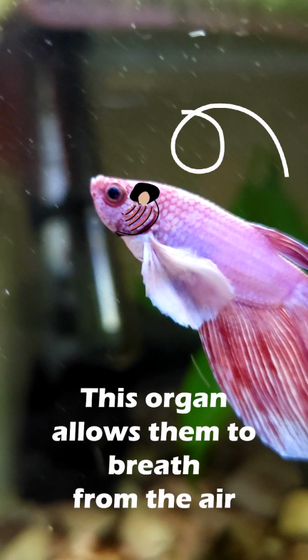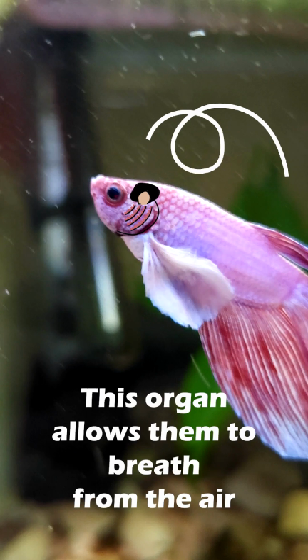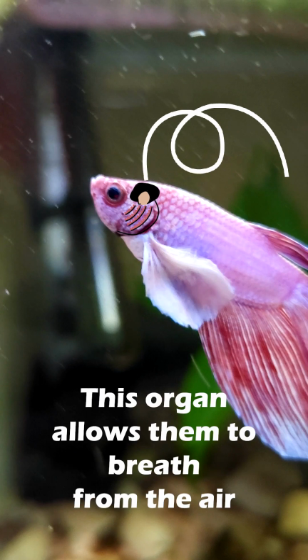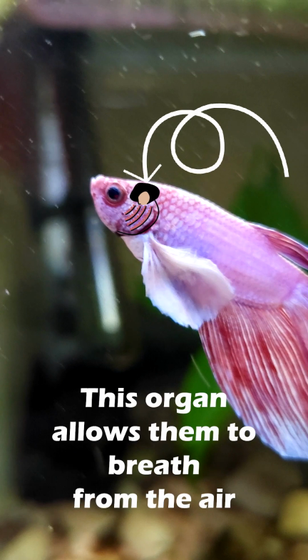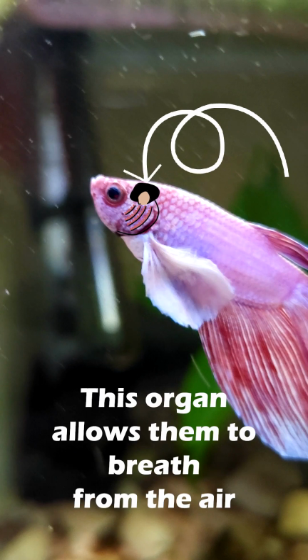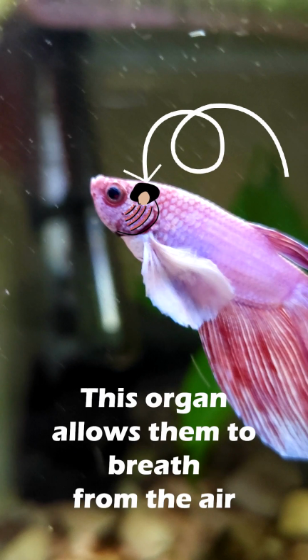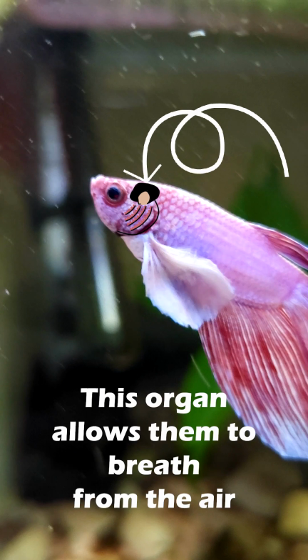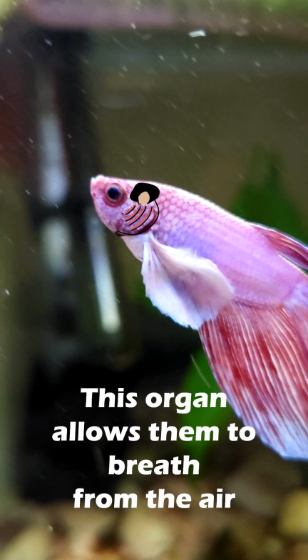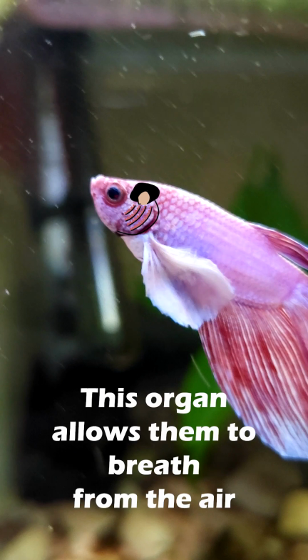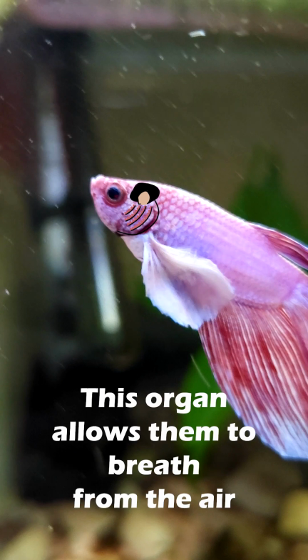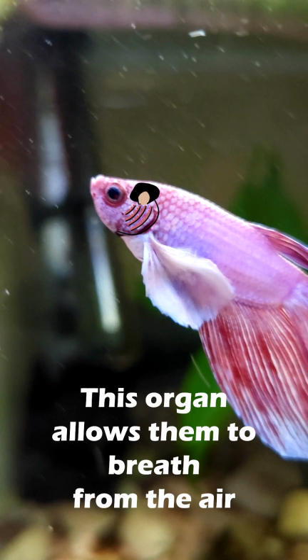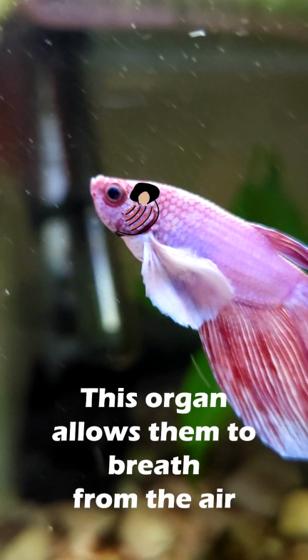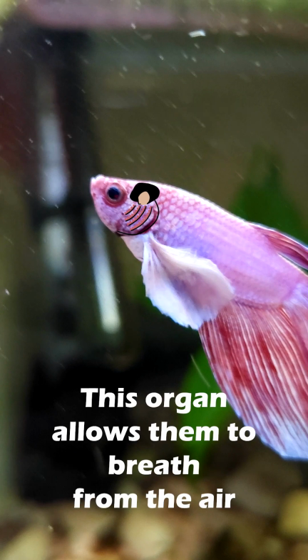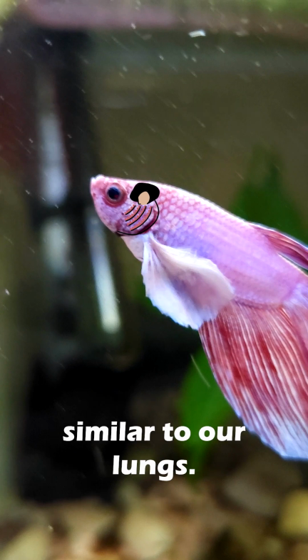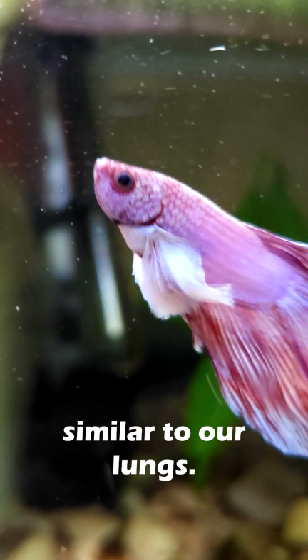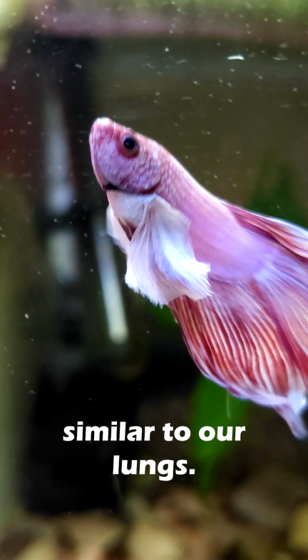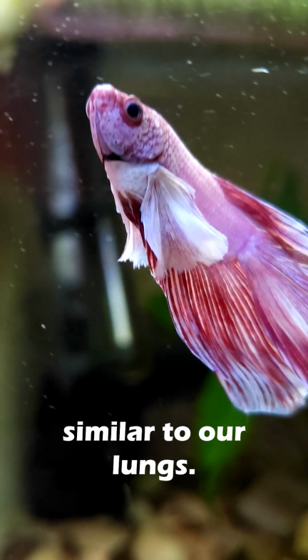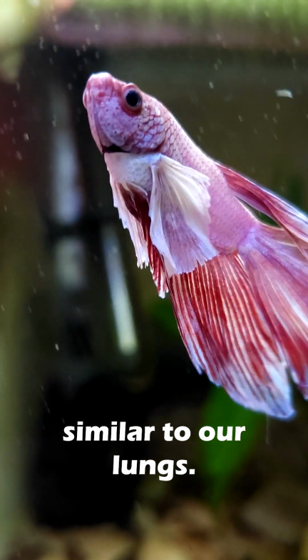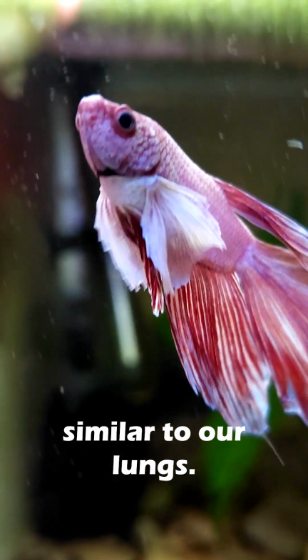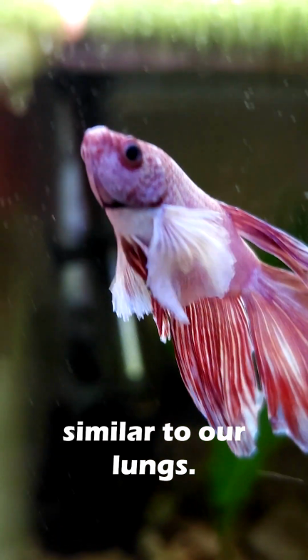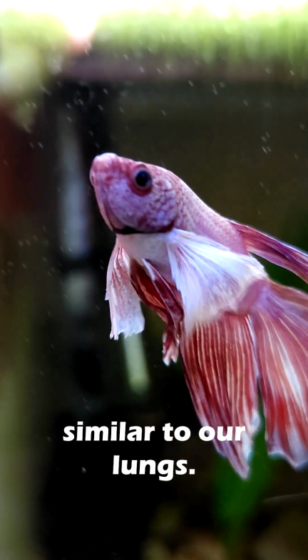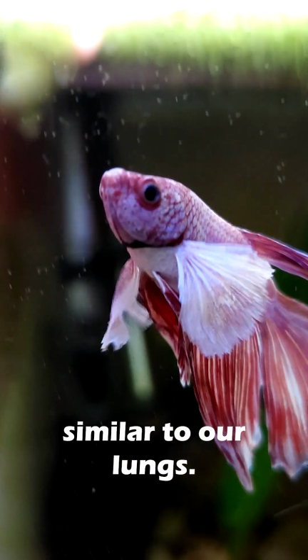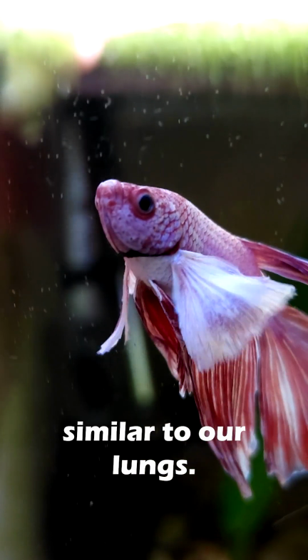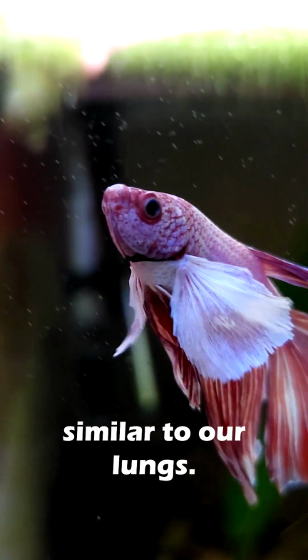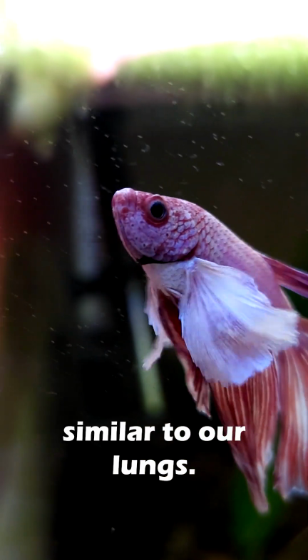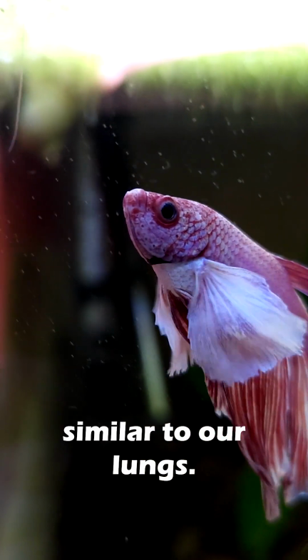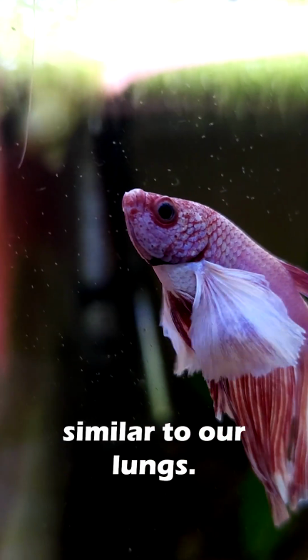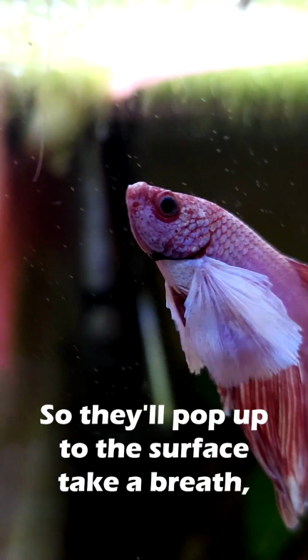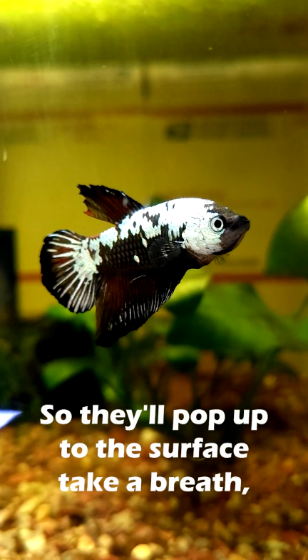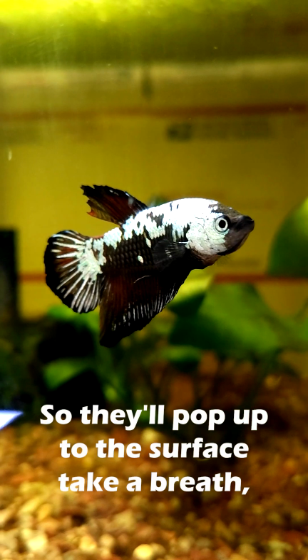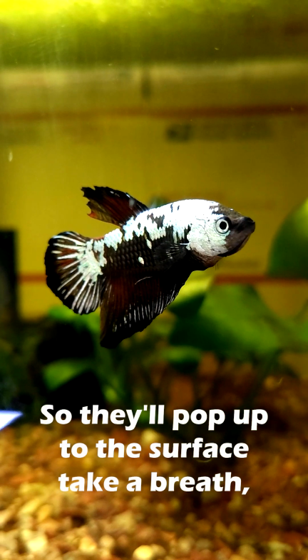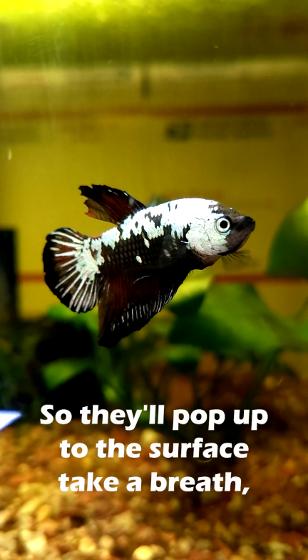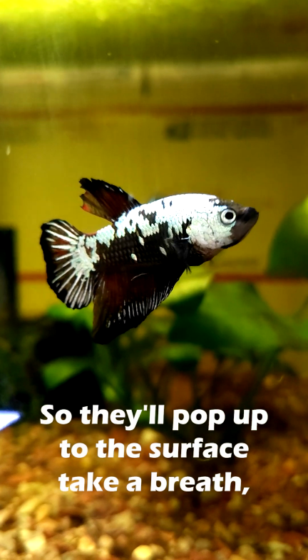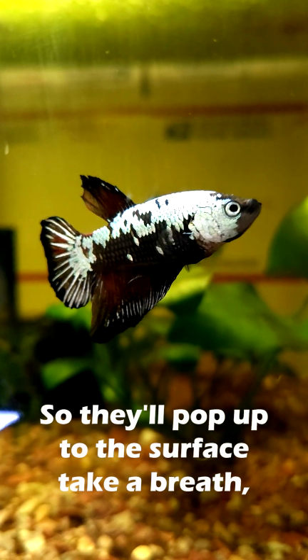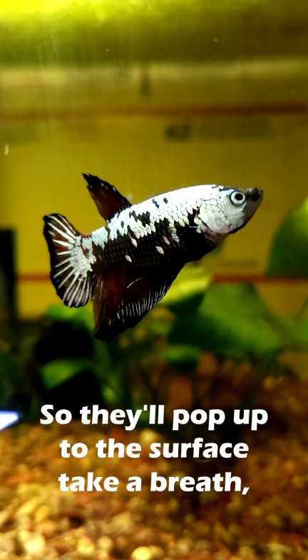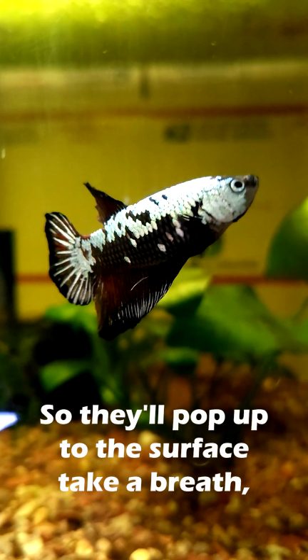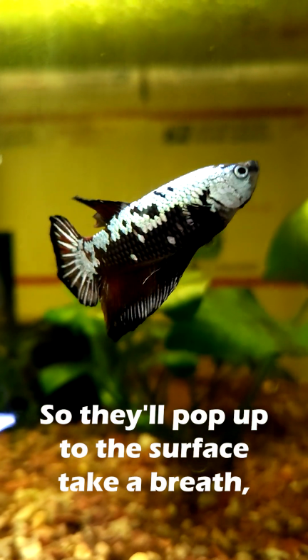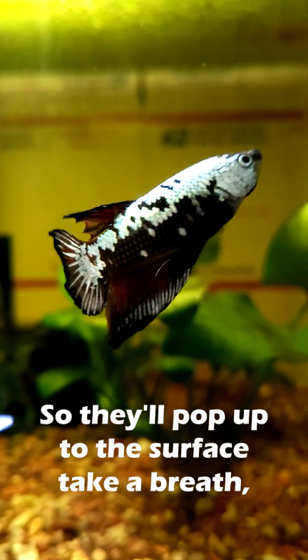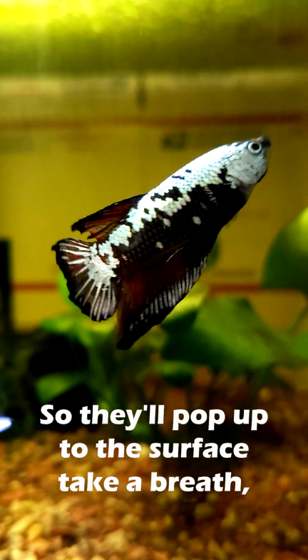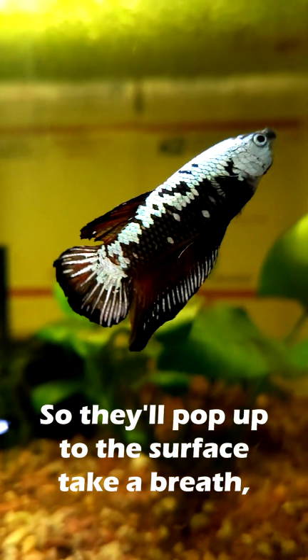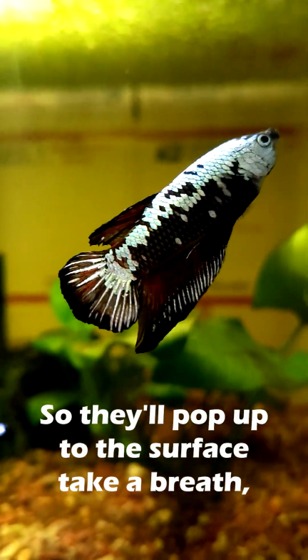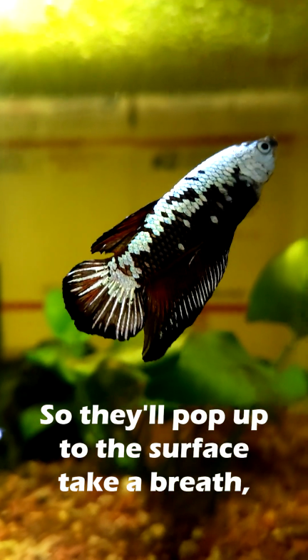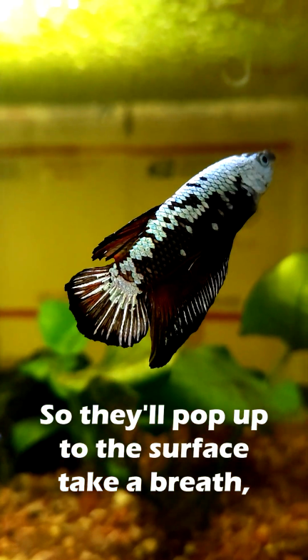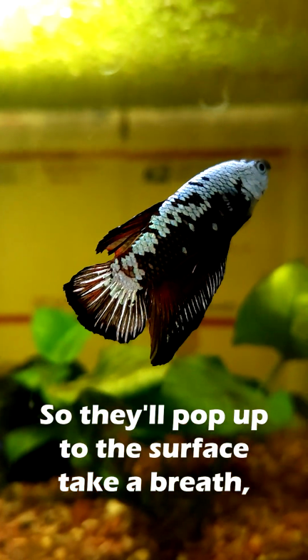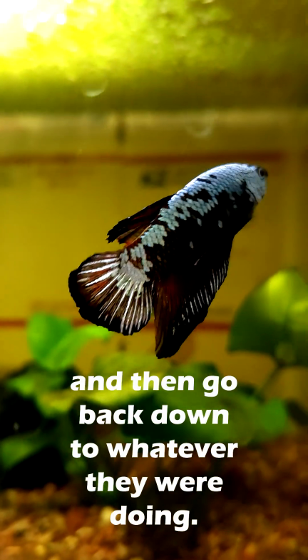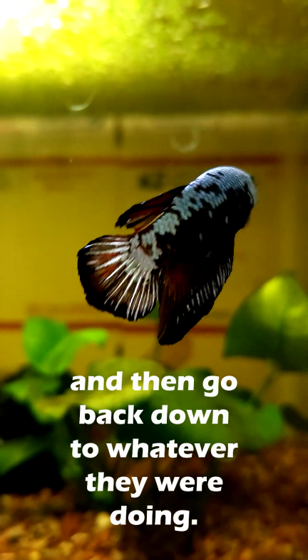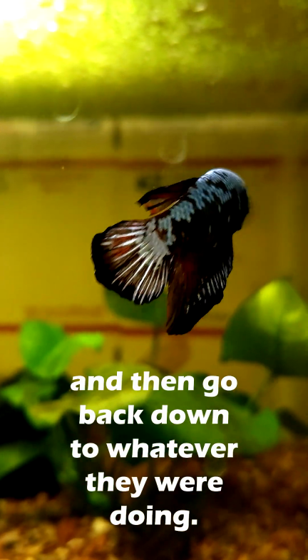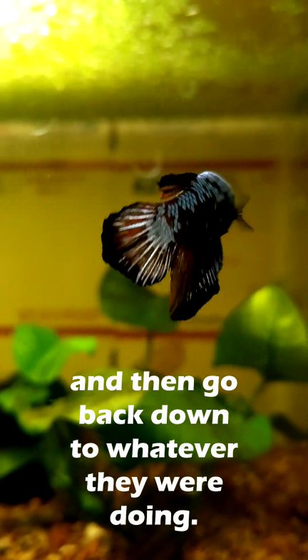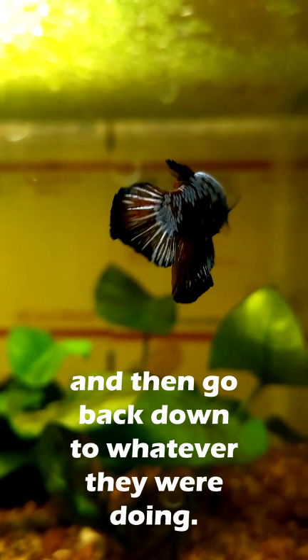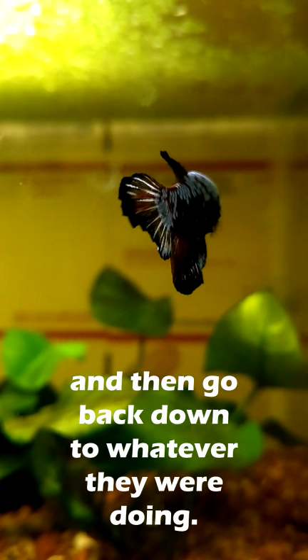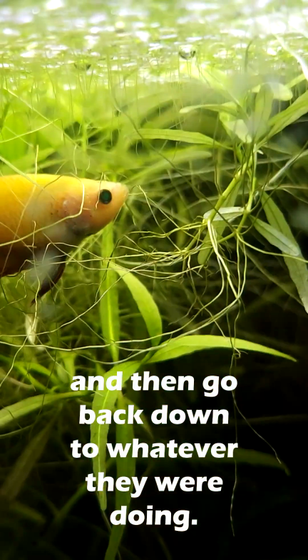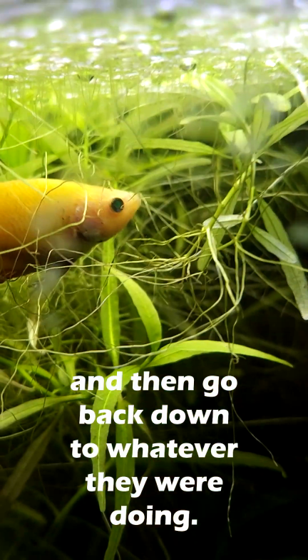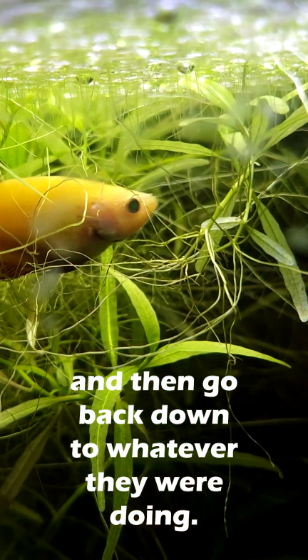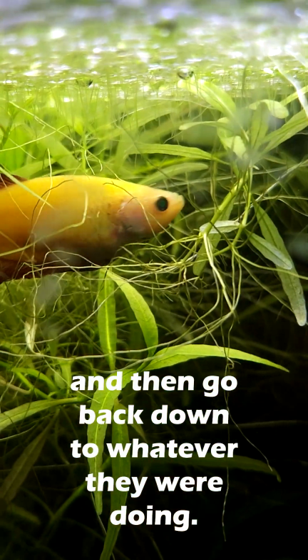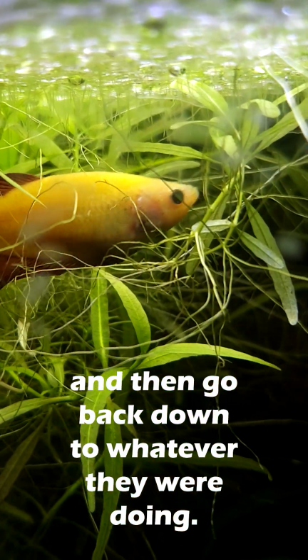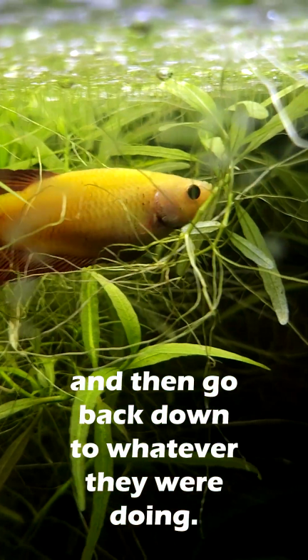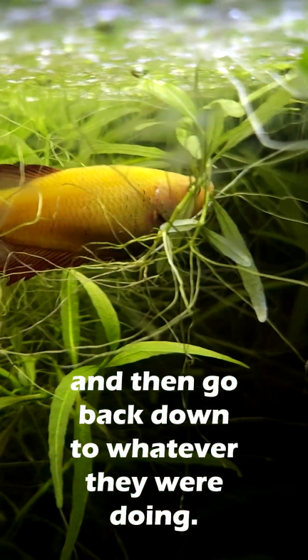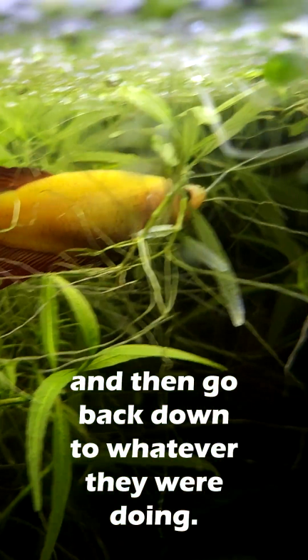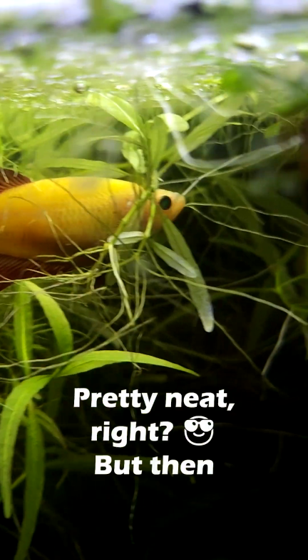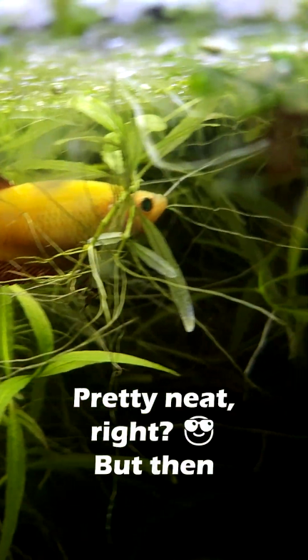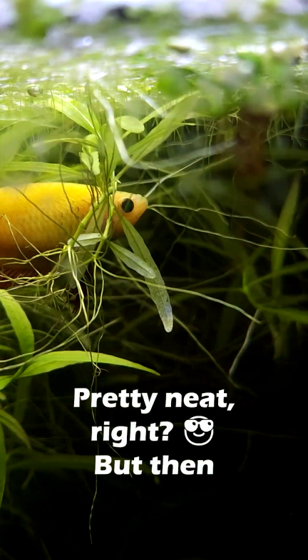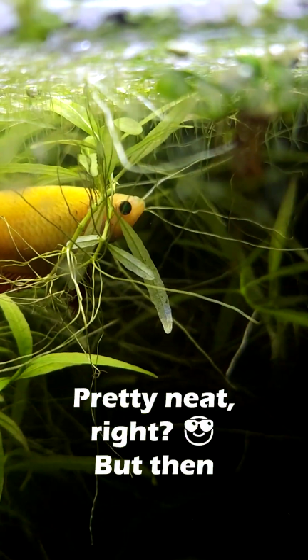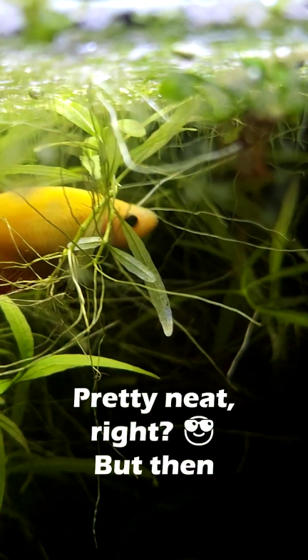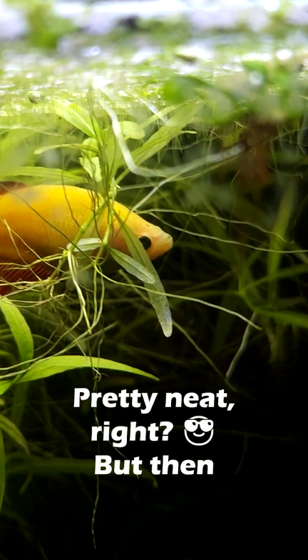This organ allows them to breathe oxygen from the air, similar to our lungs, so they'll pop up to the surface, take a breath, and then go back down to whatever they were doing. Pretty neat, right?